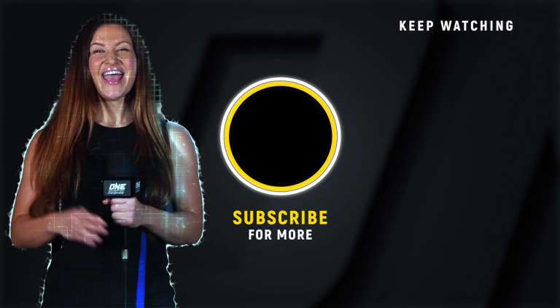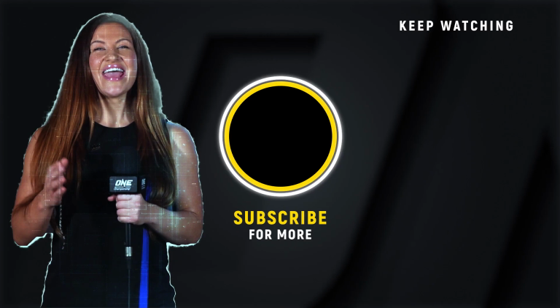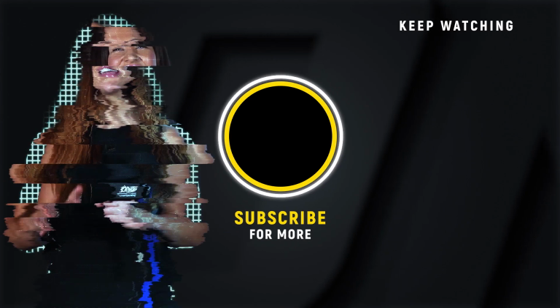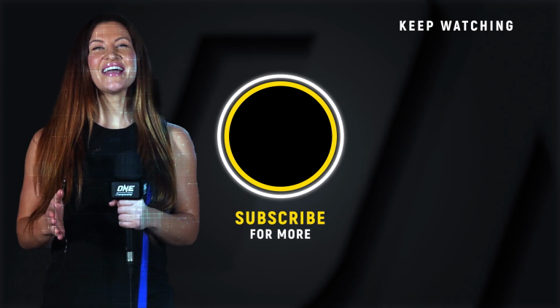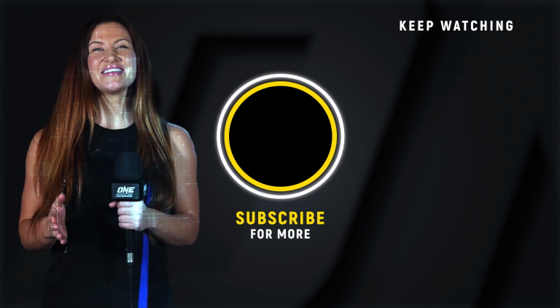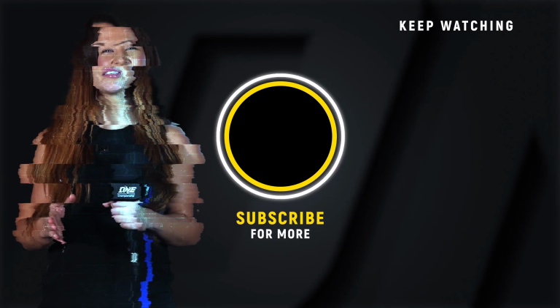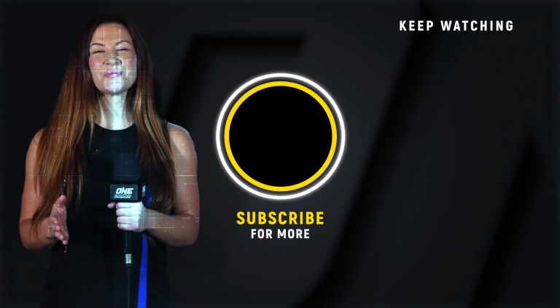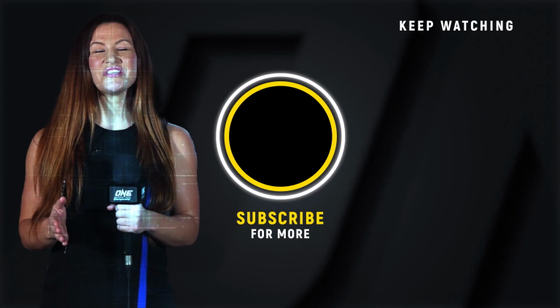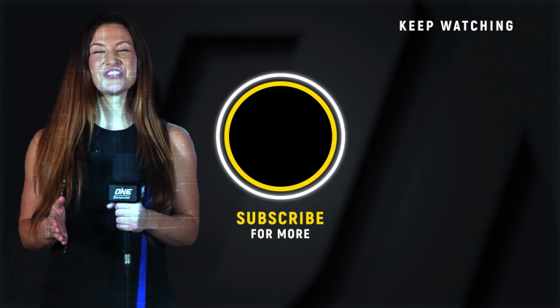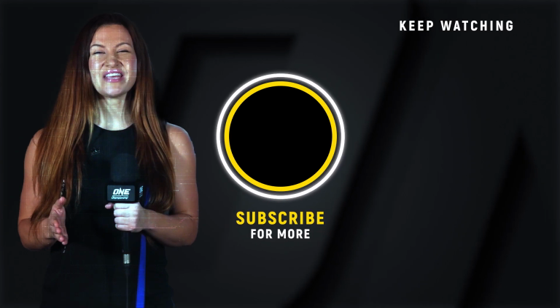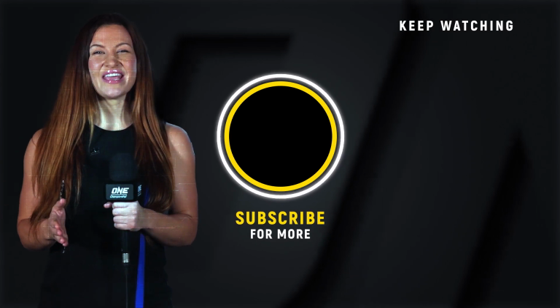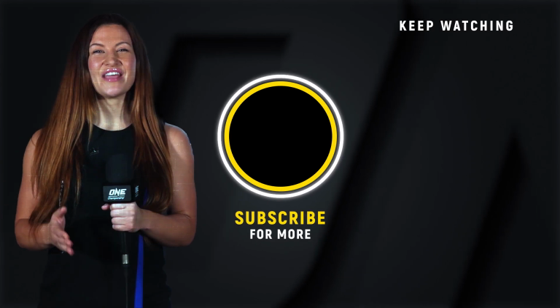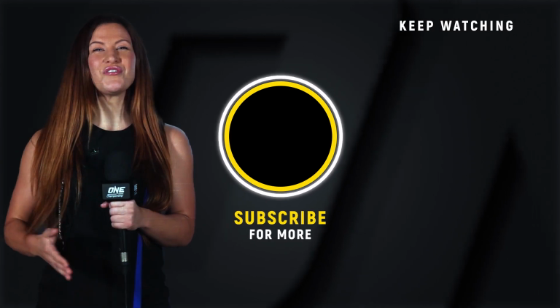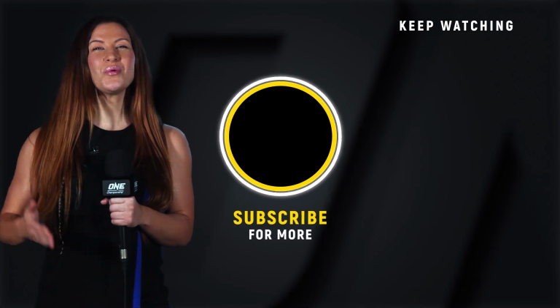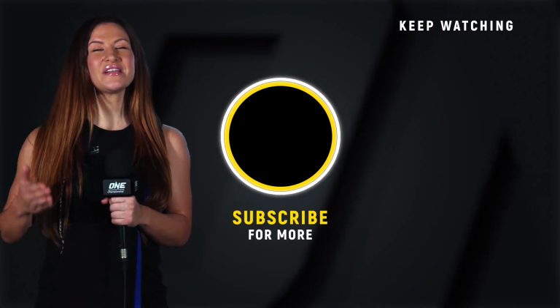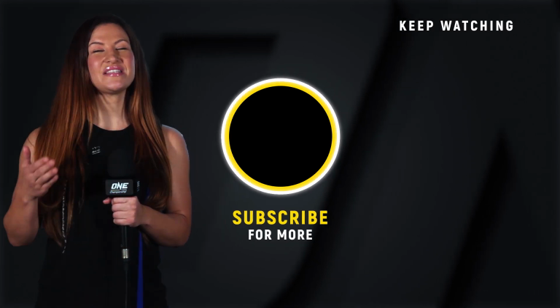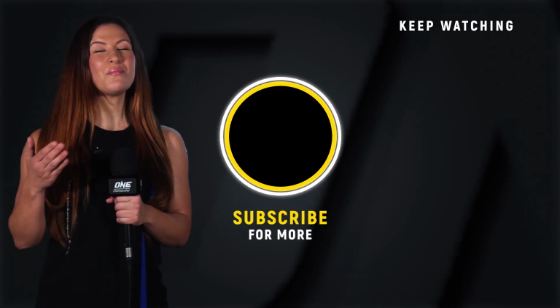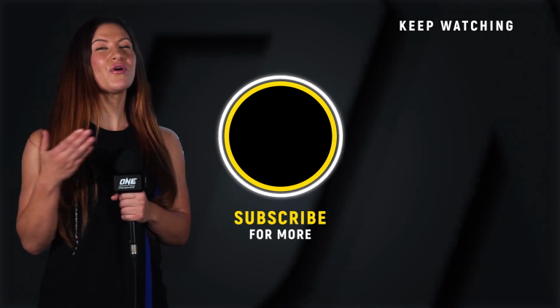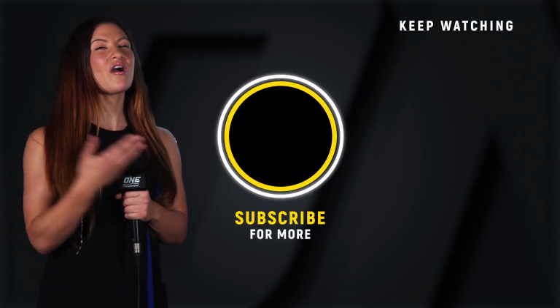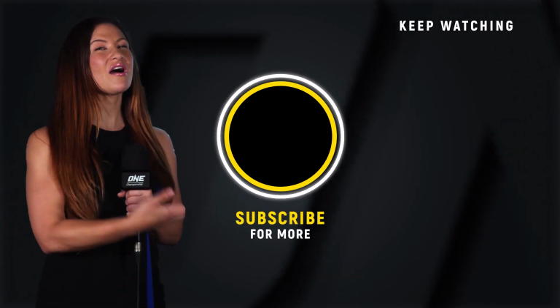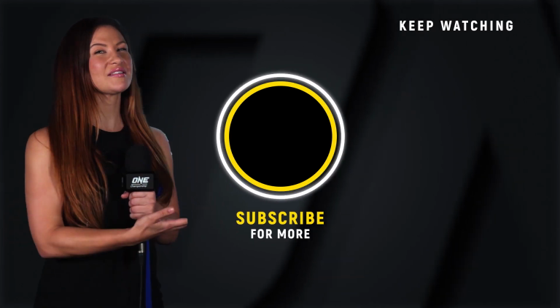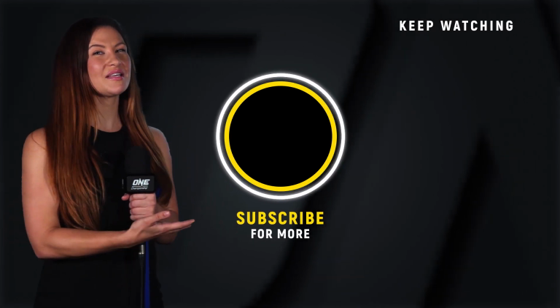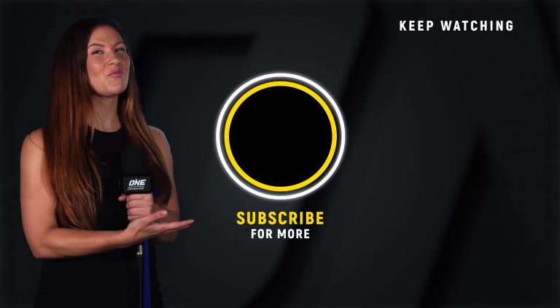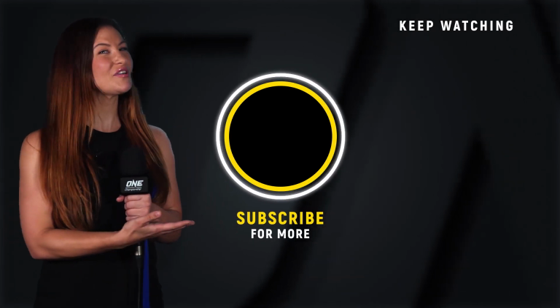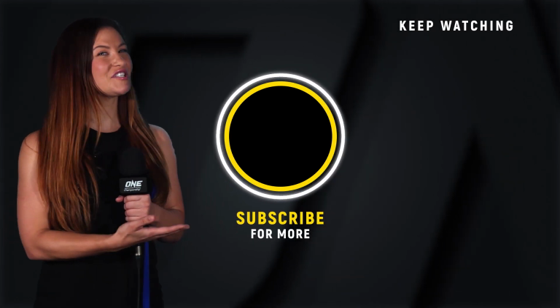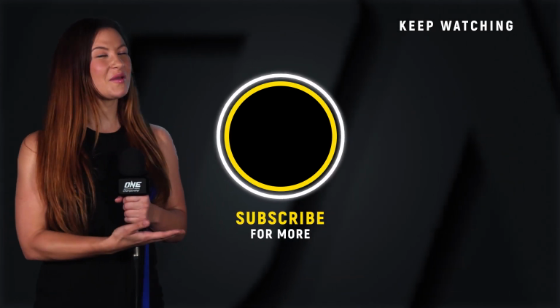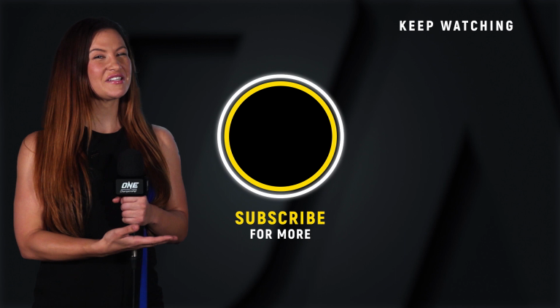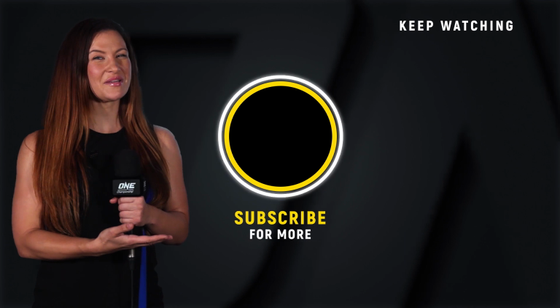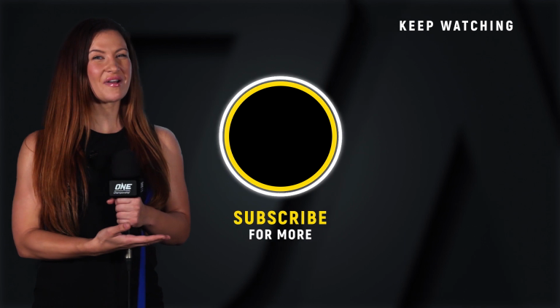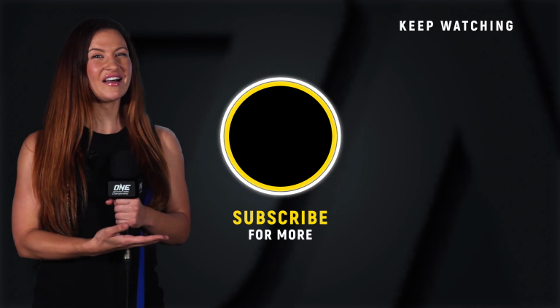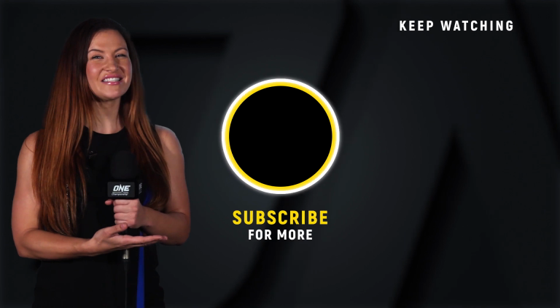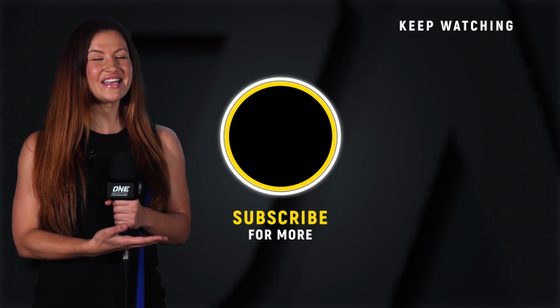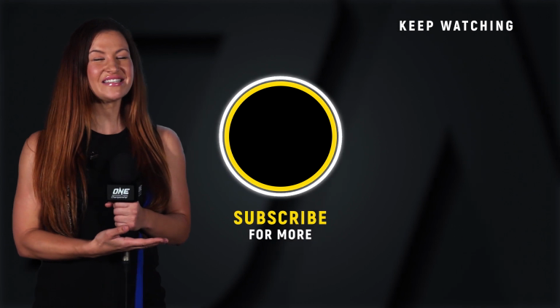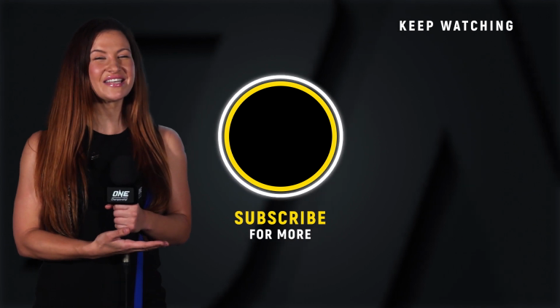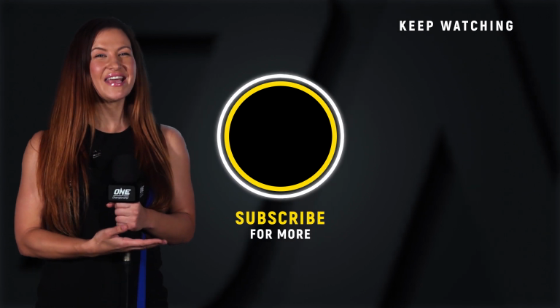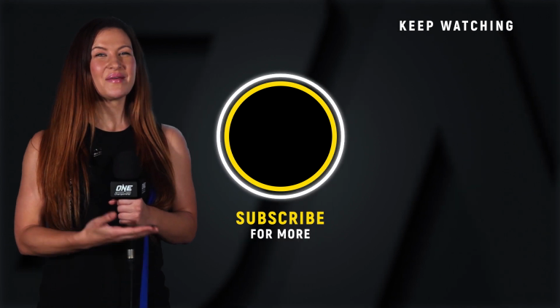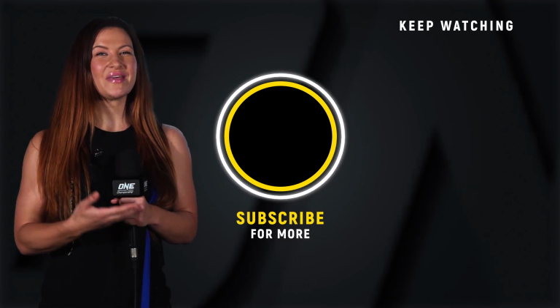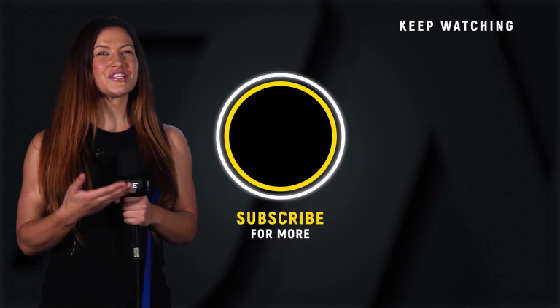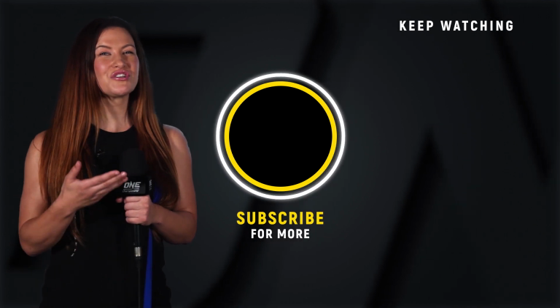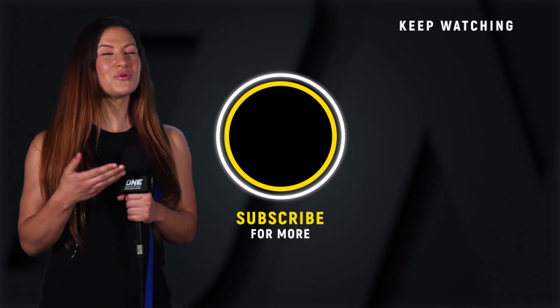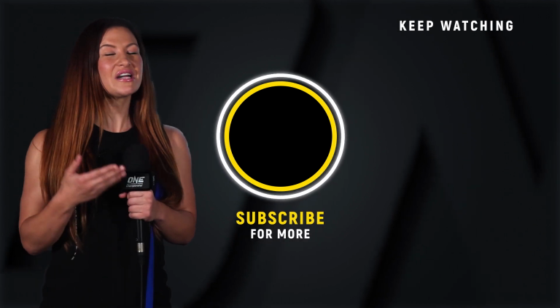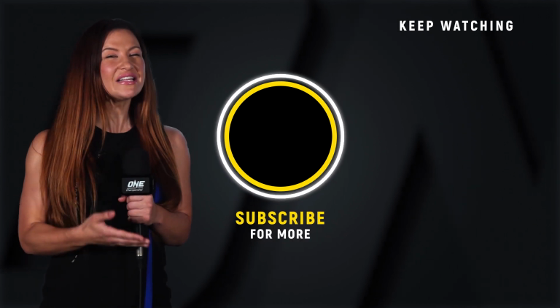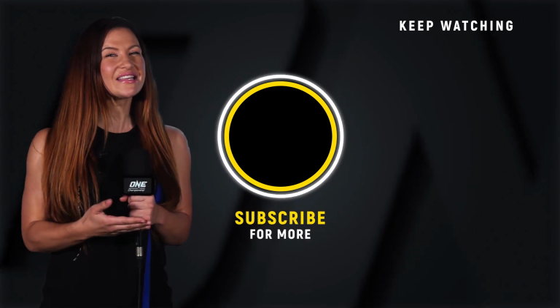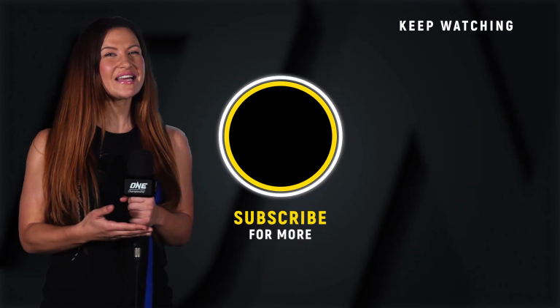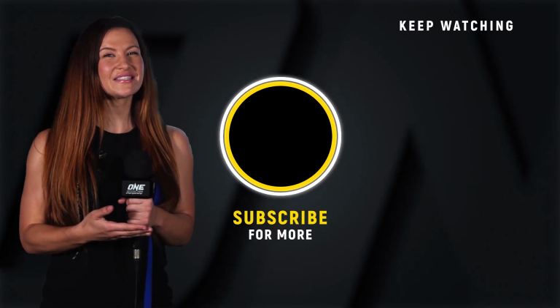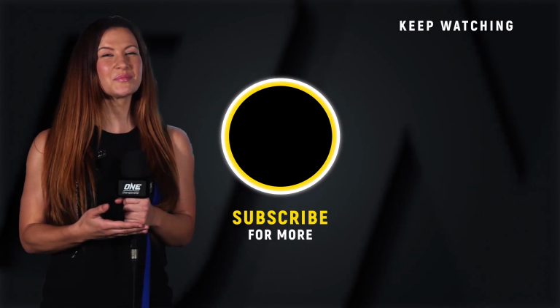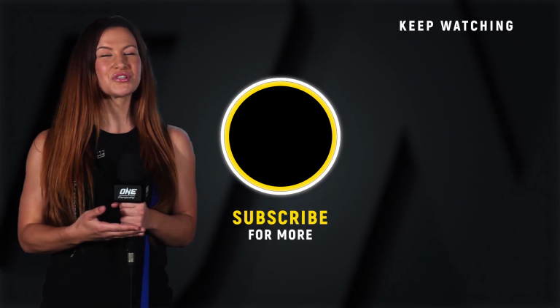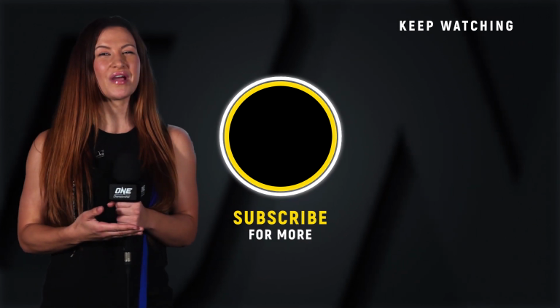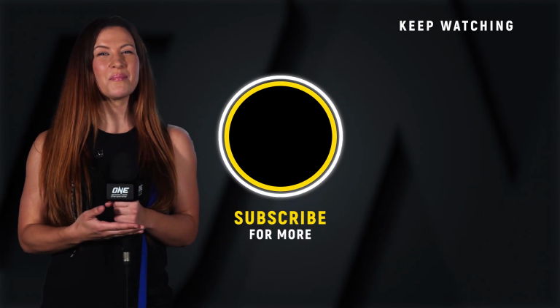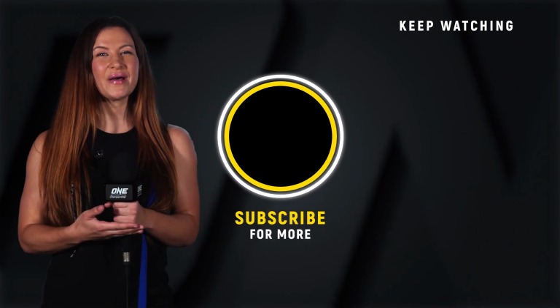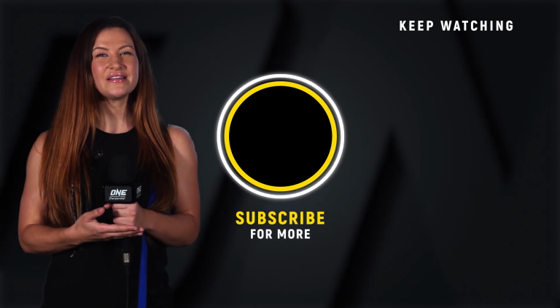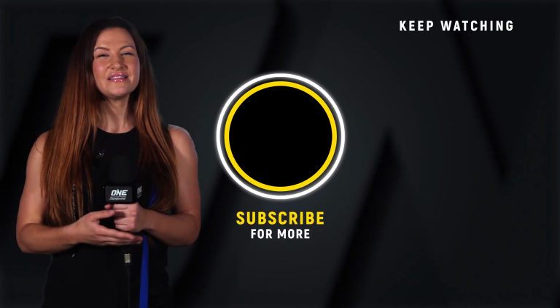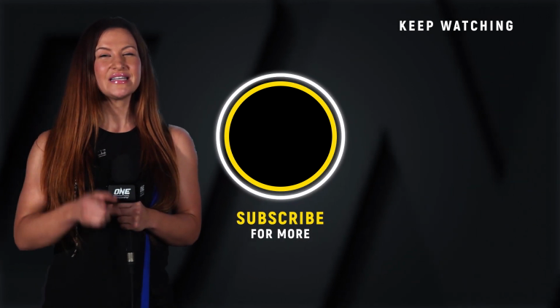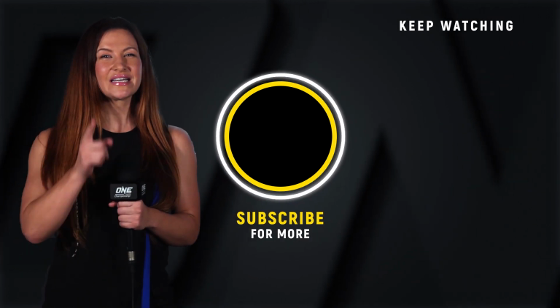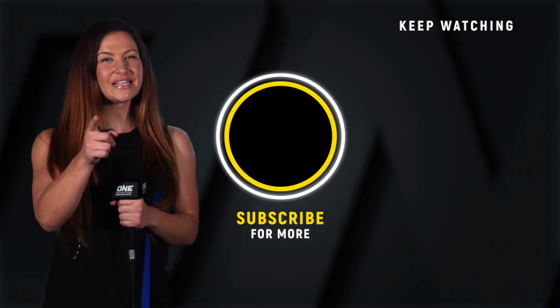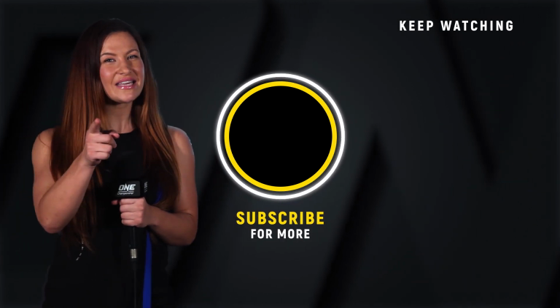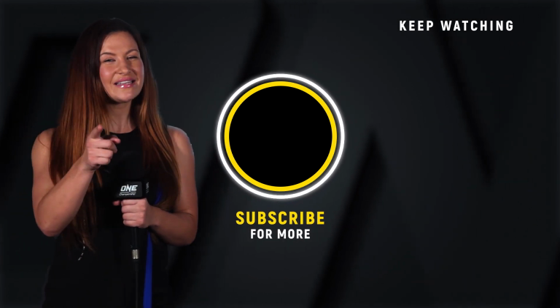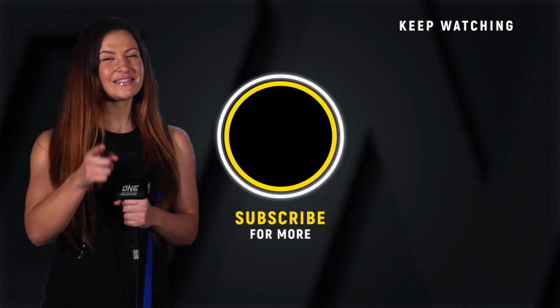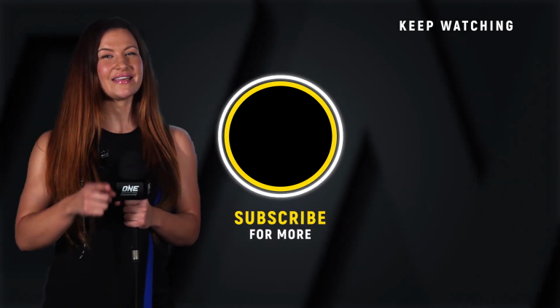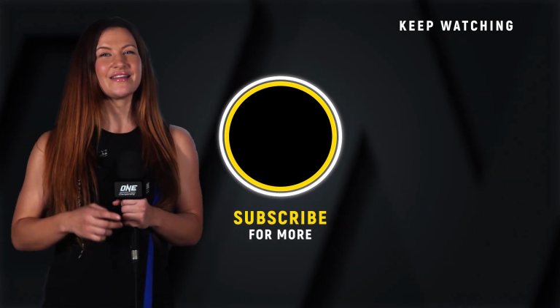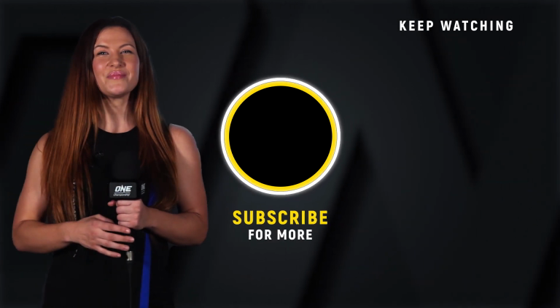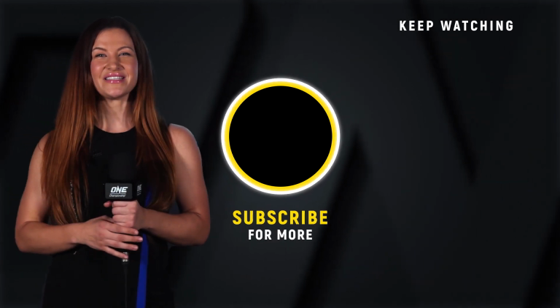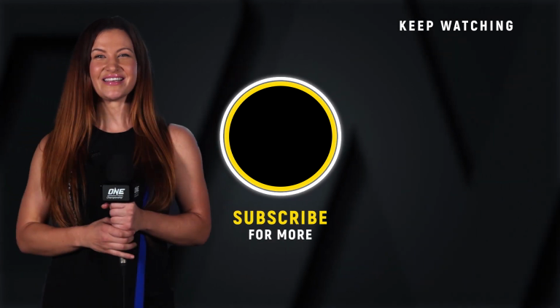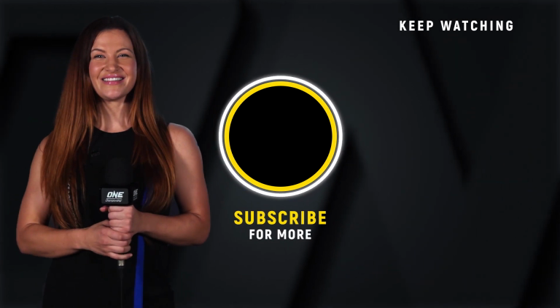Hey guys, it's Misha Tate. If you want to see more awesome One Championship content, make sure you click that subscribe button. Click it so you don't miss it.